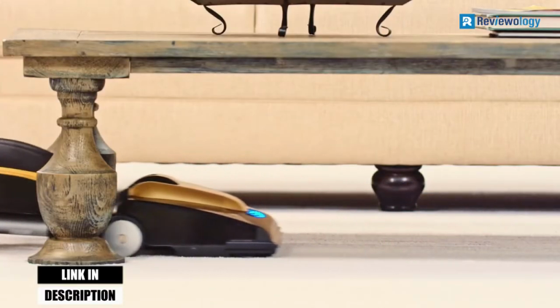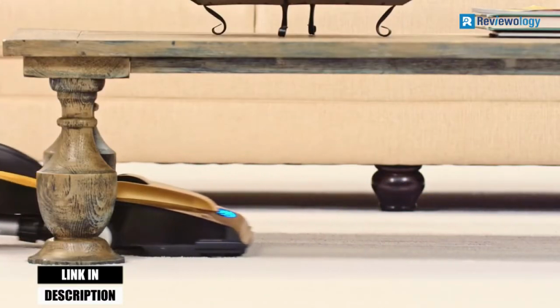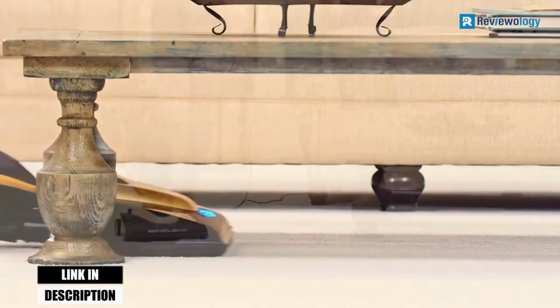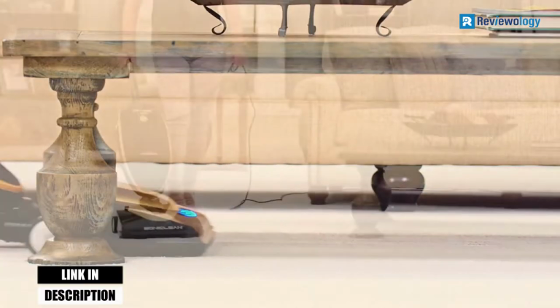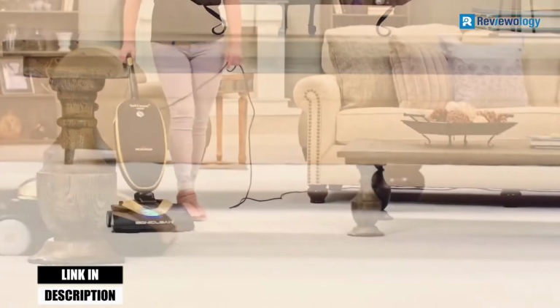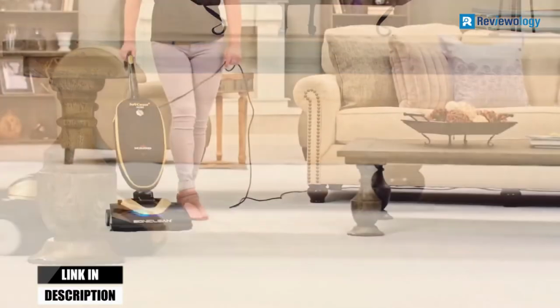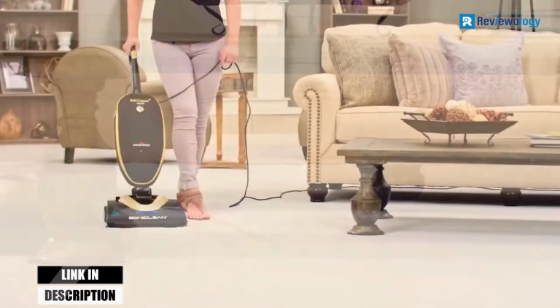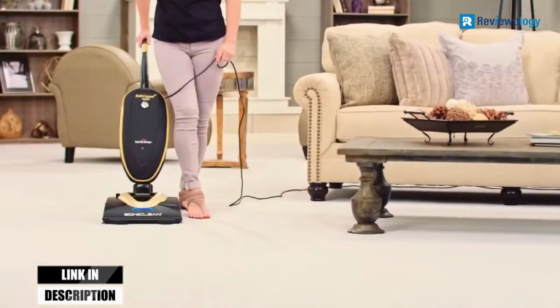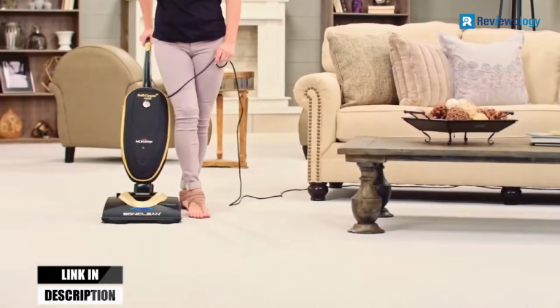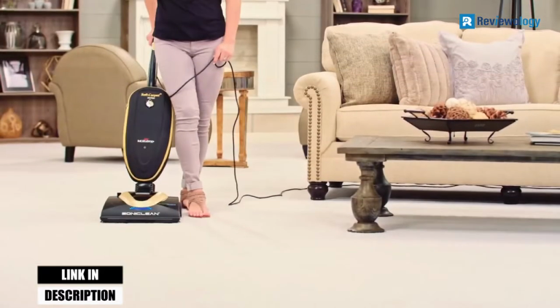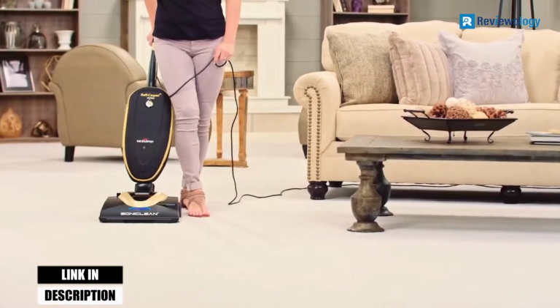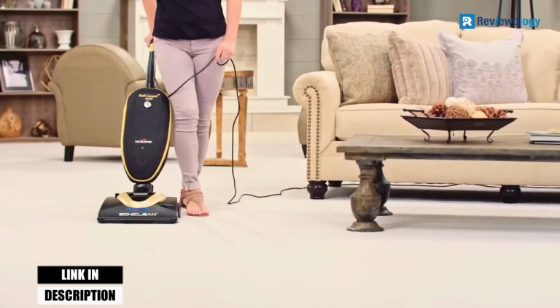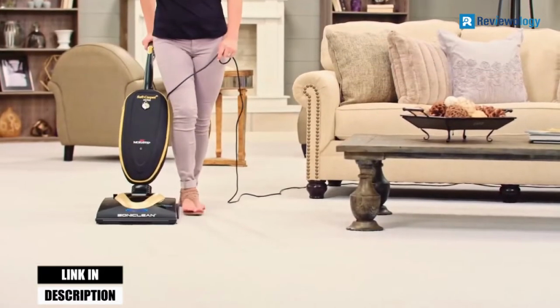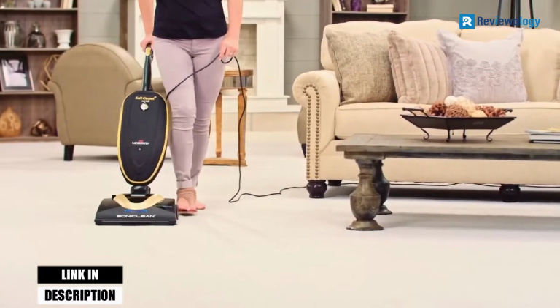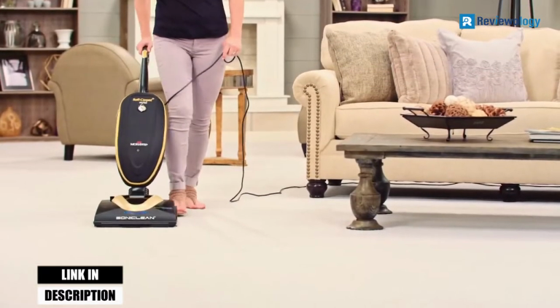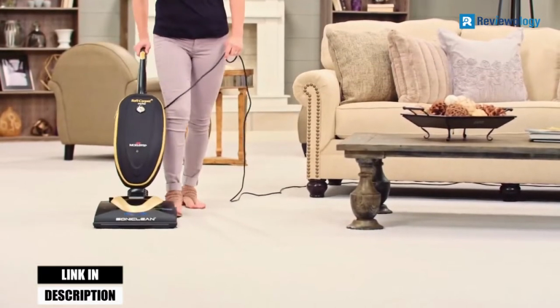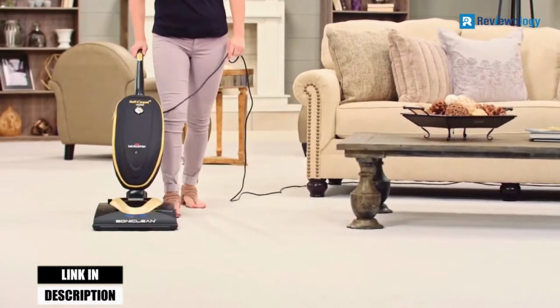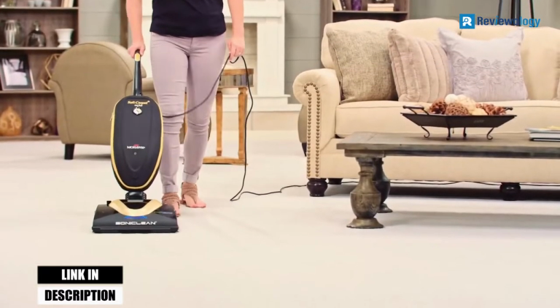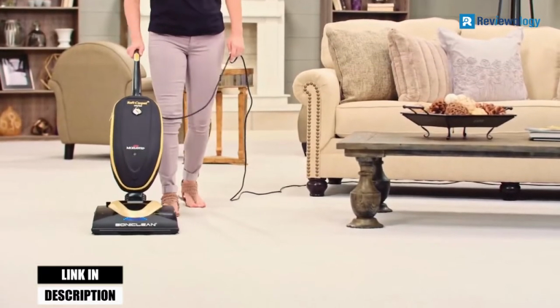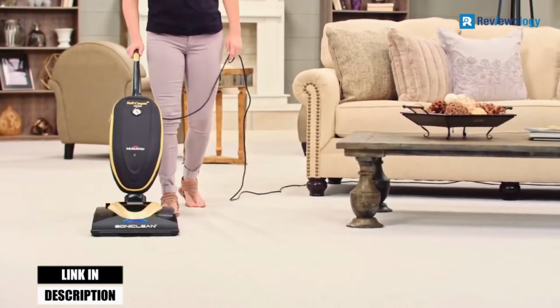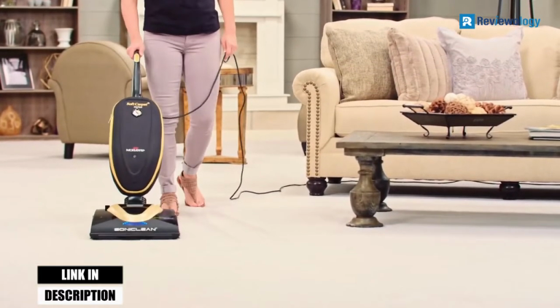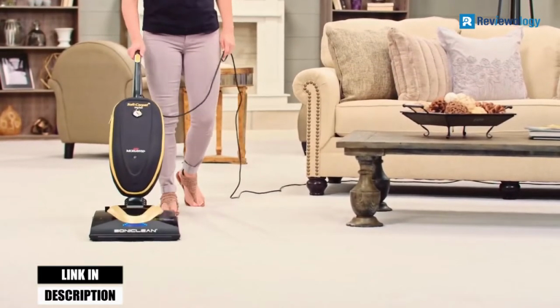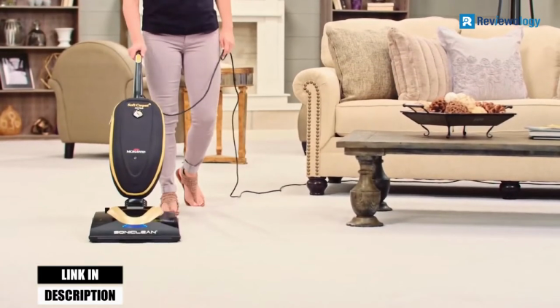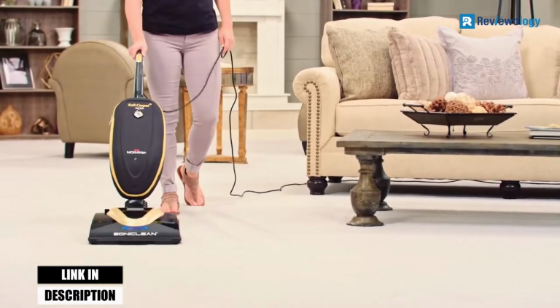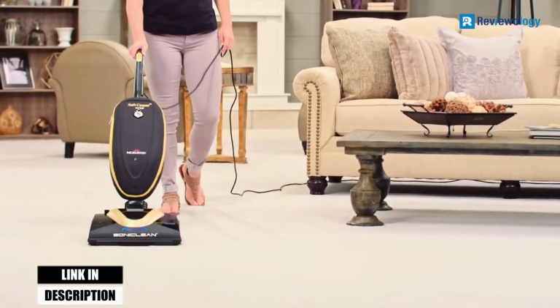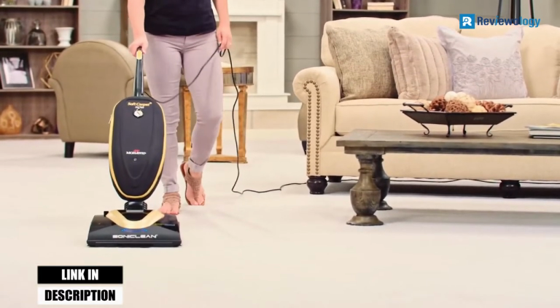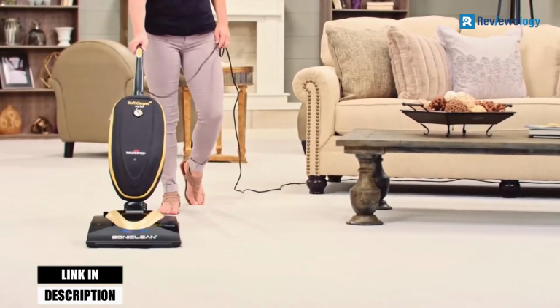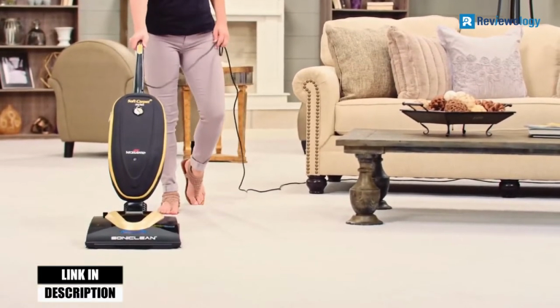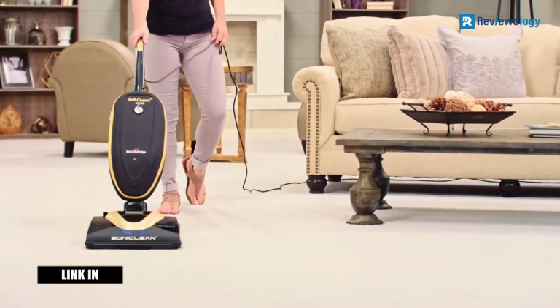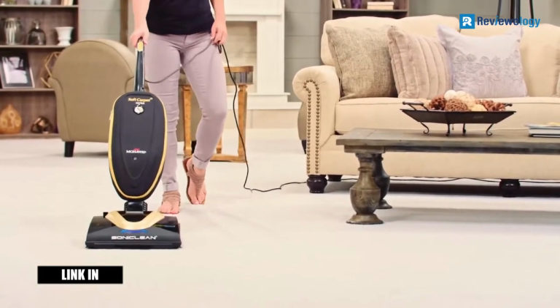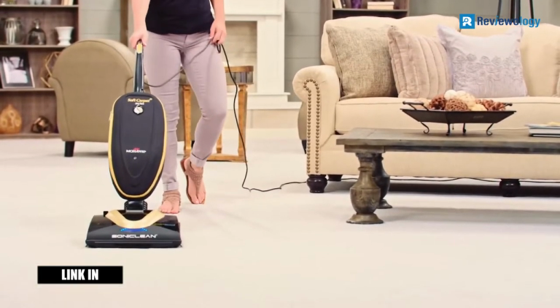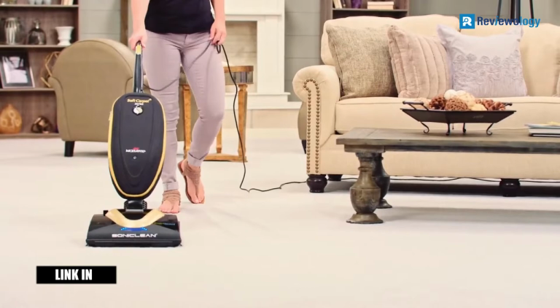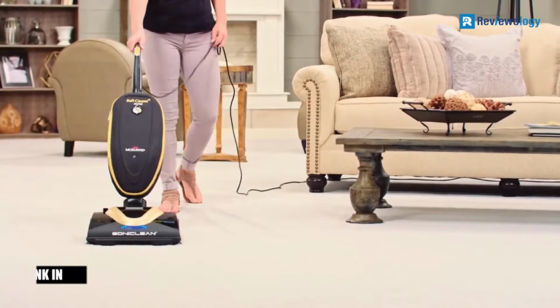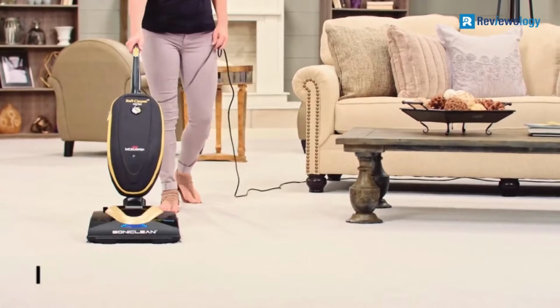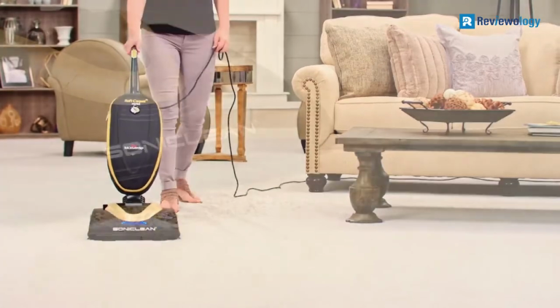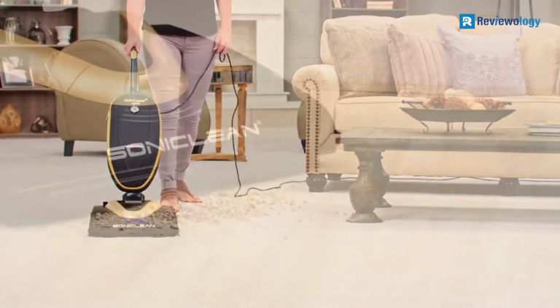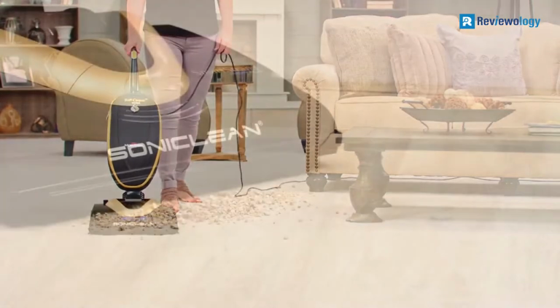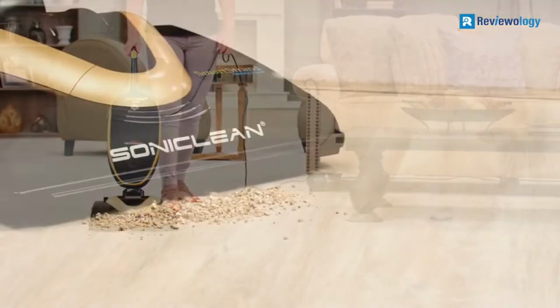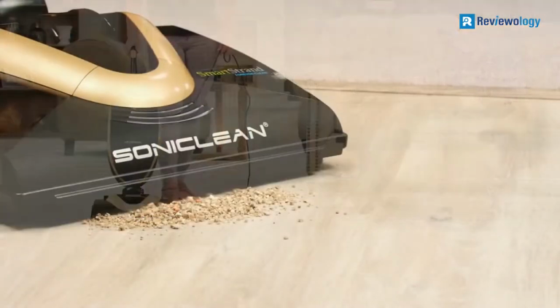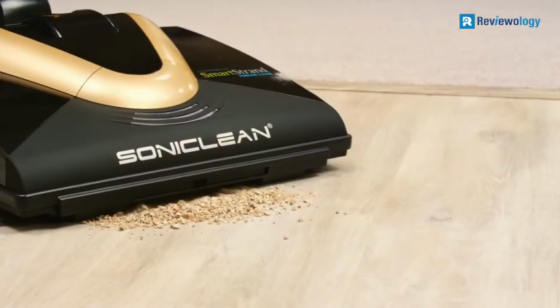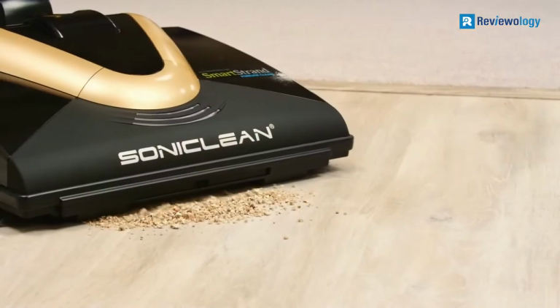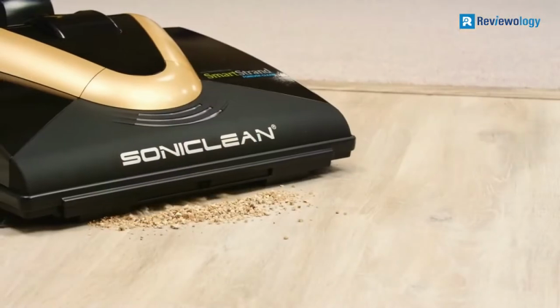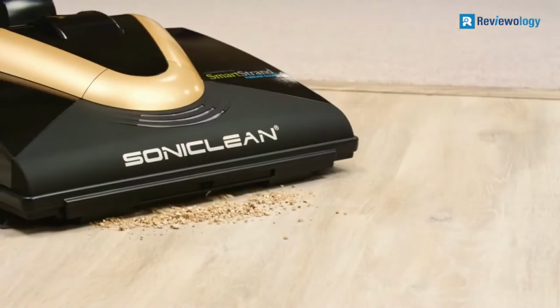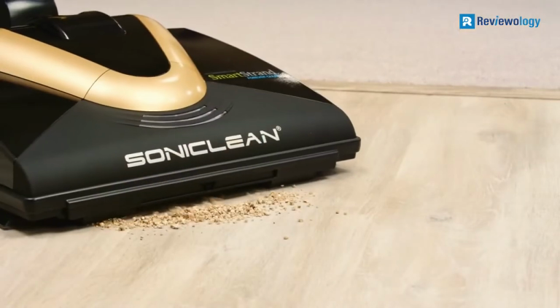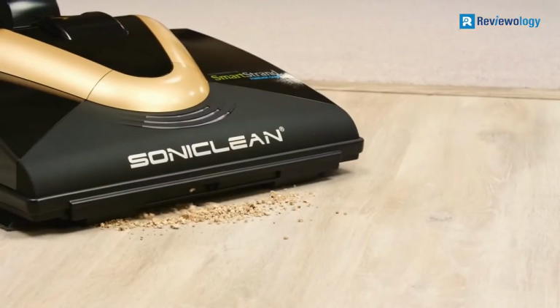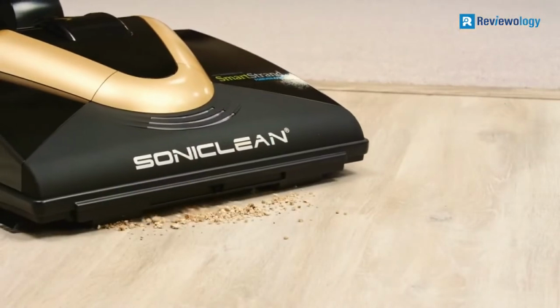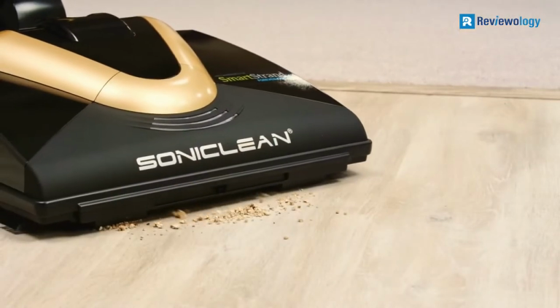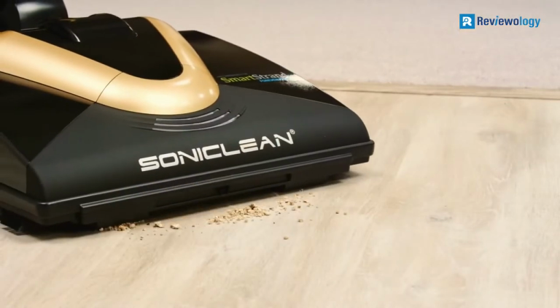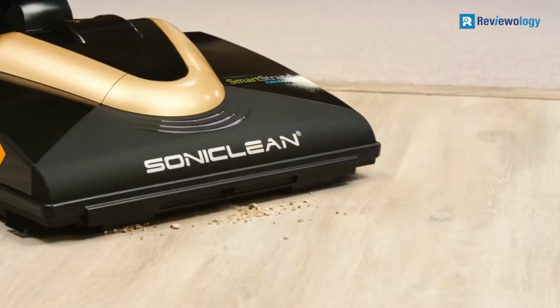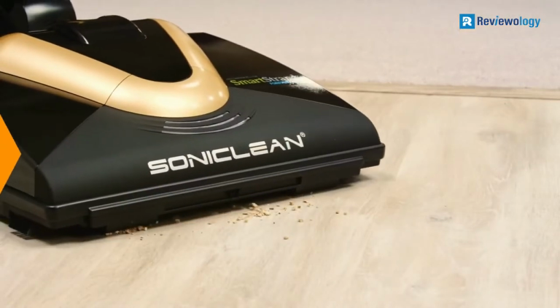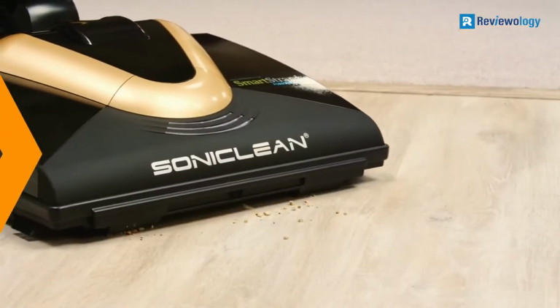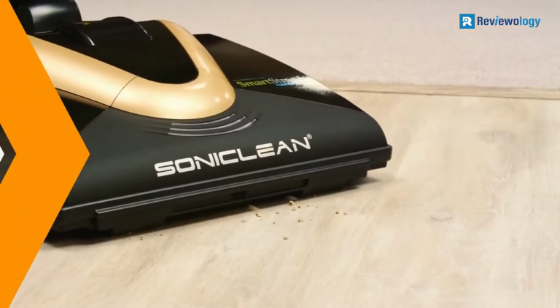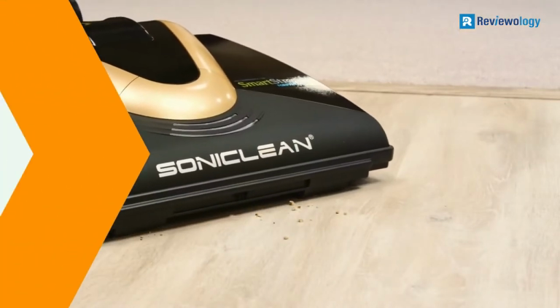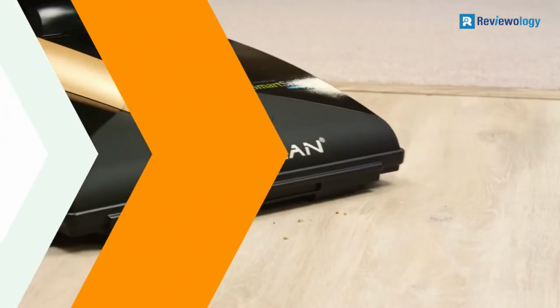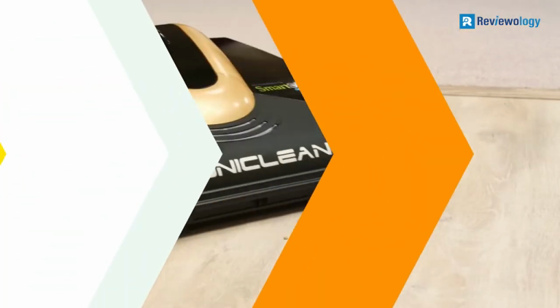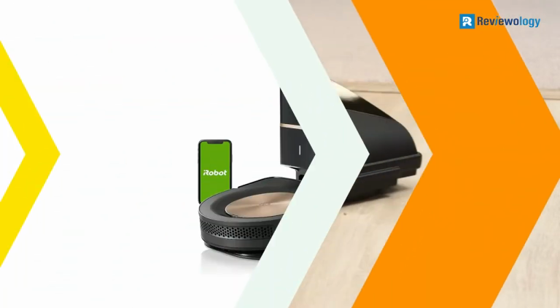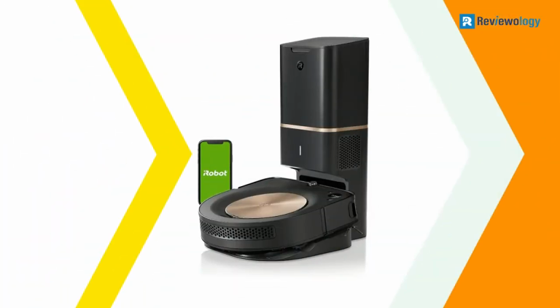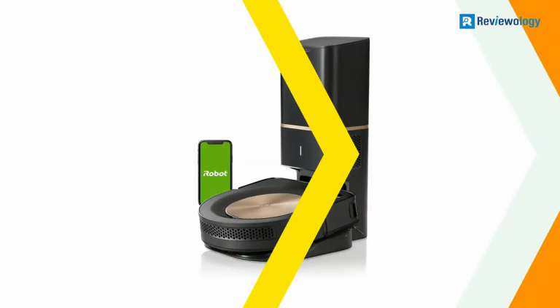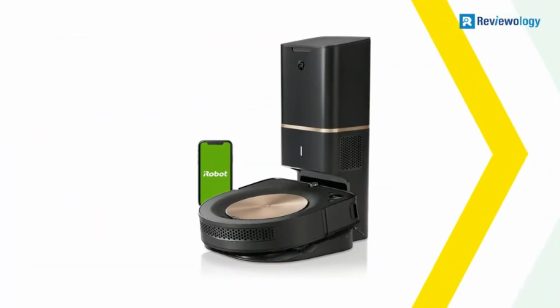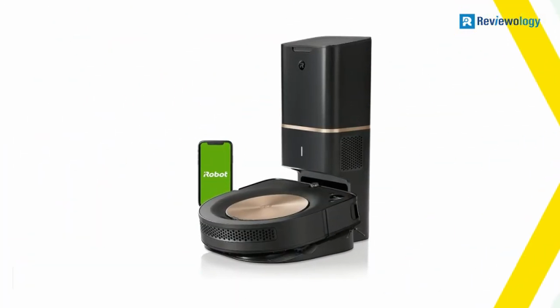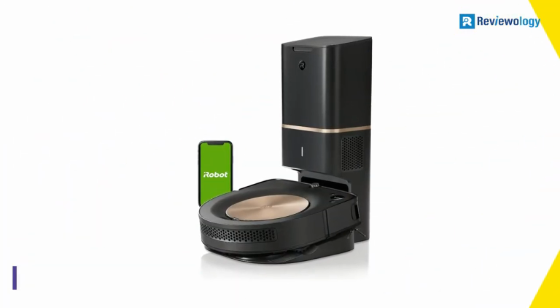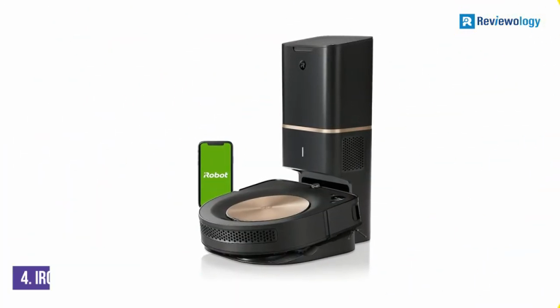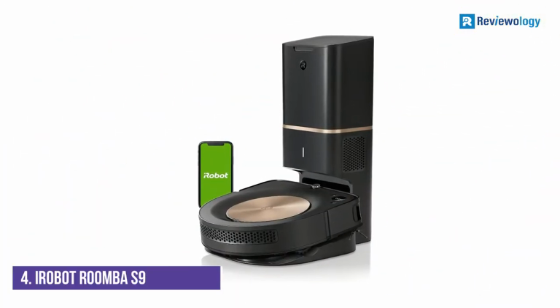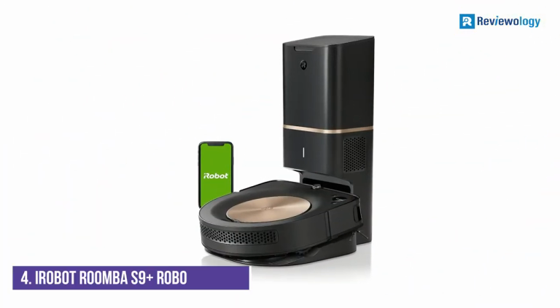If you are switching between hardwood and carpet, press a button on the handle to increase your suction power.